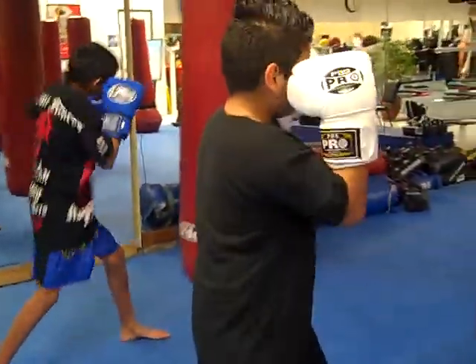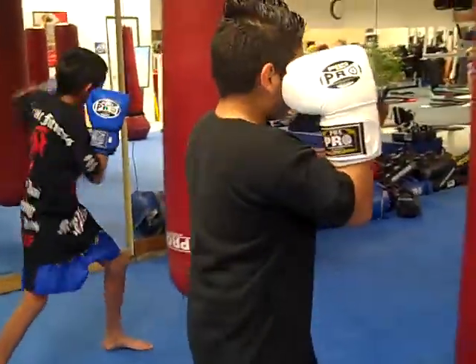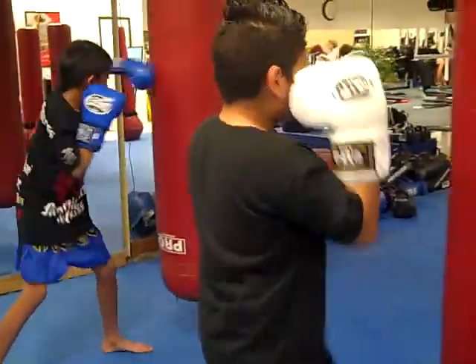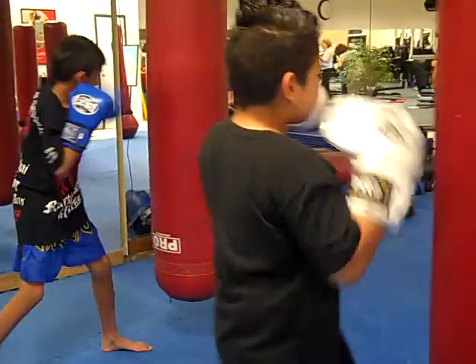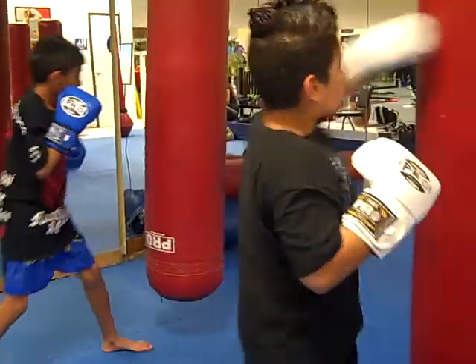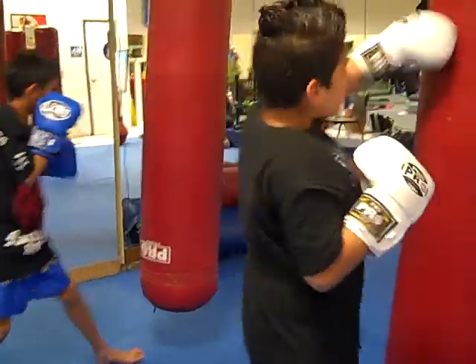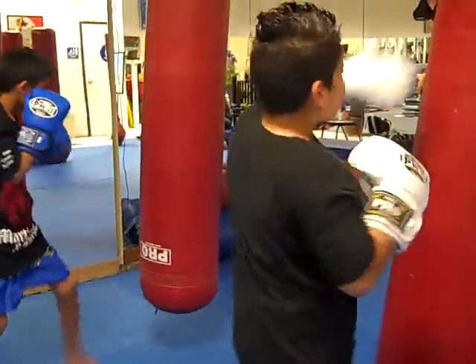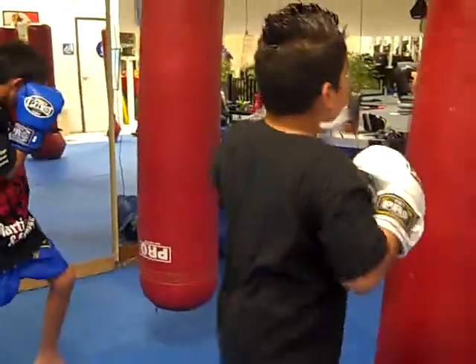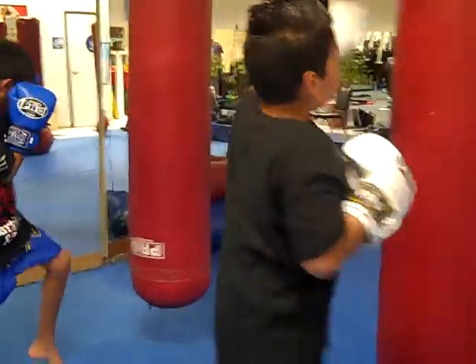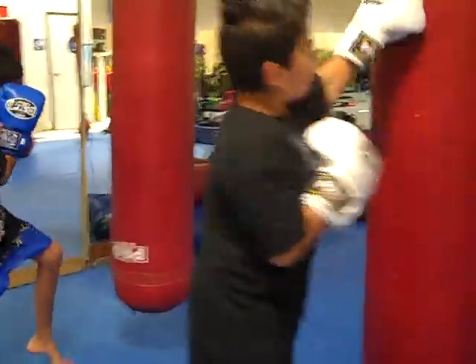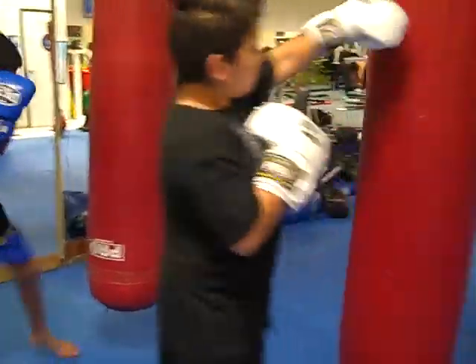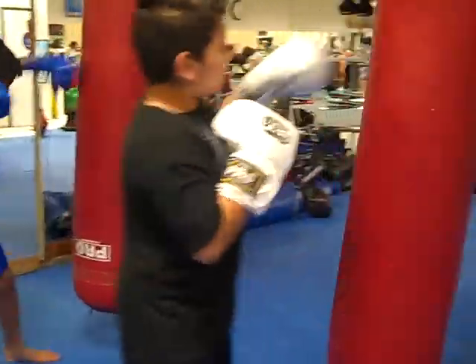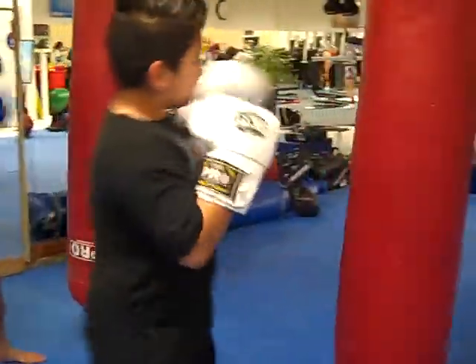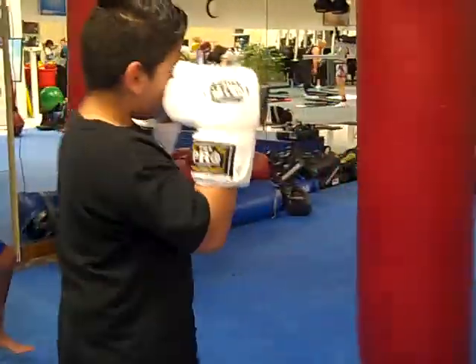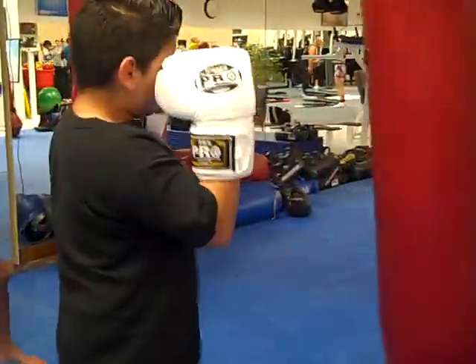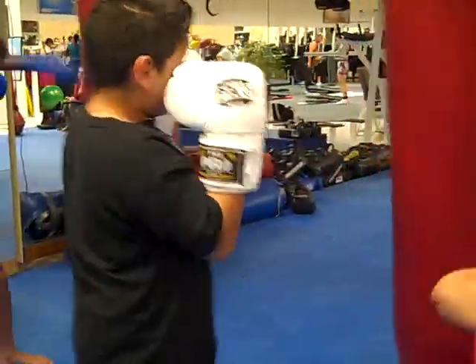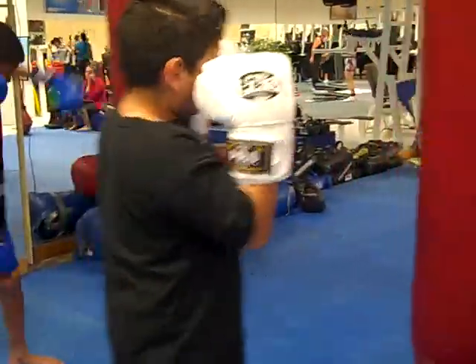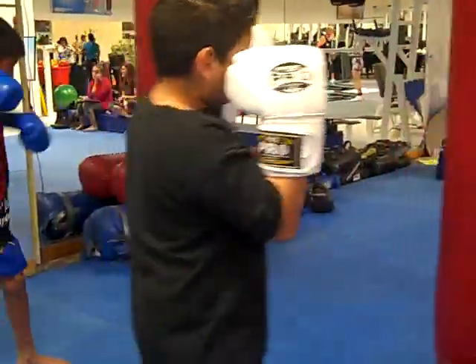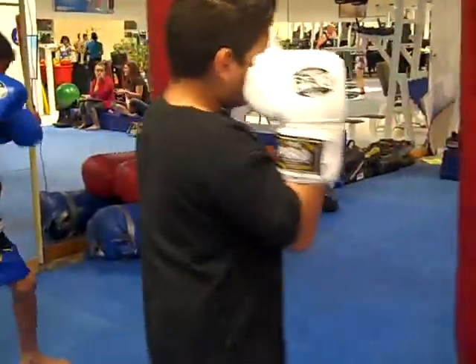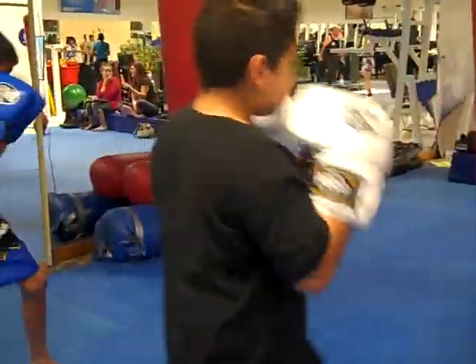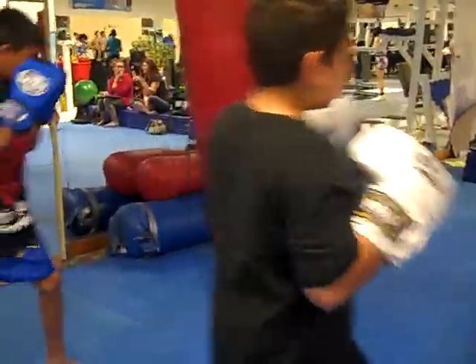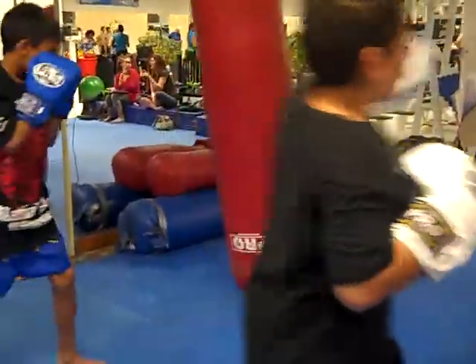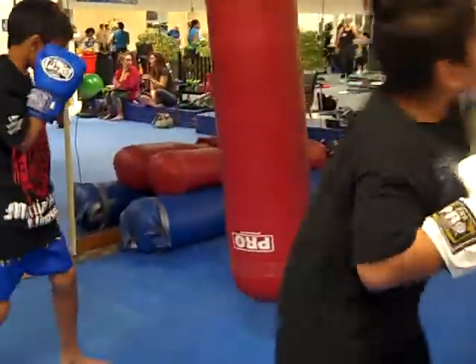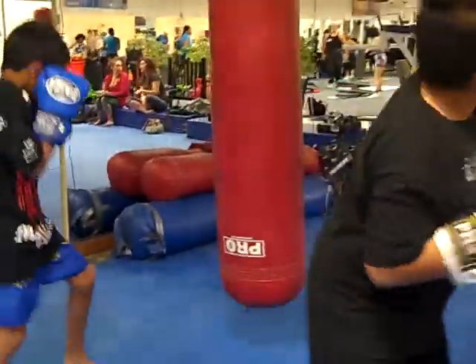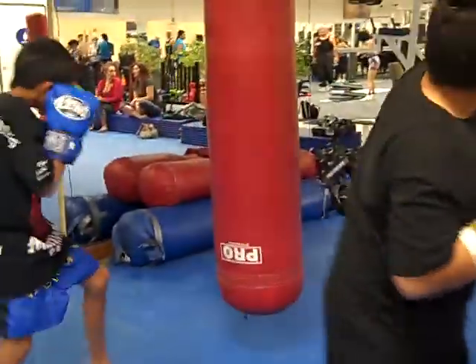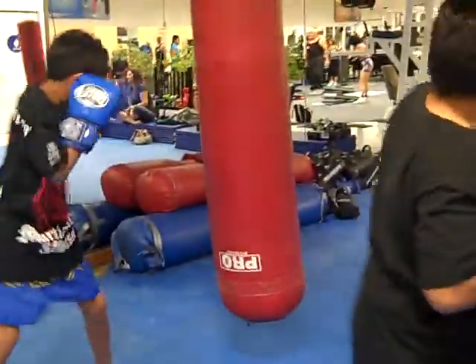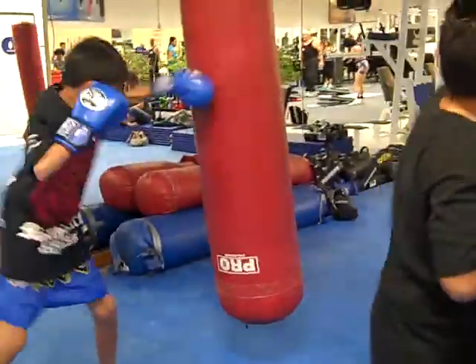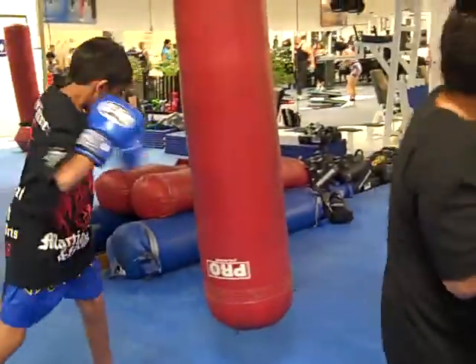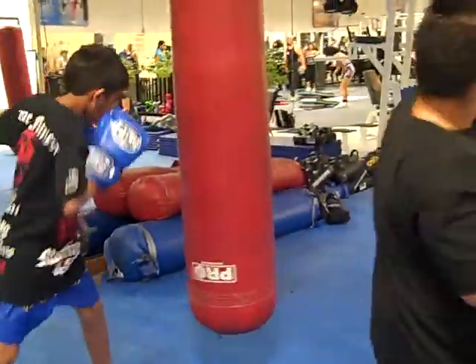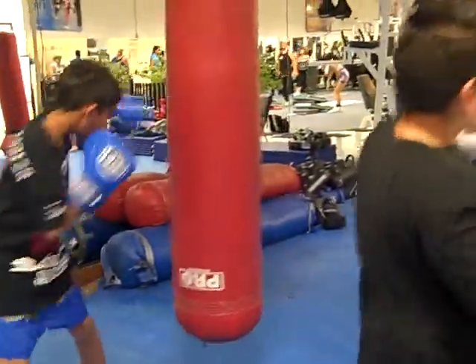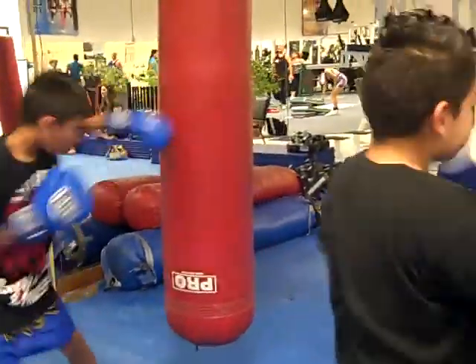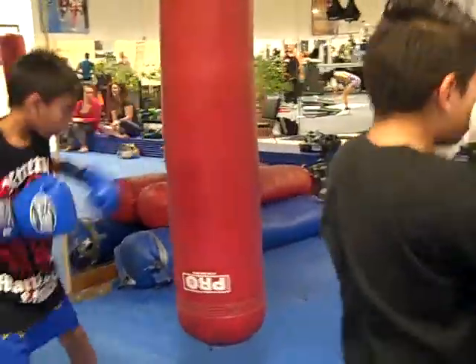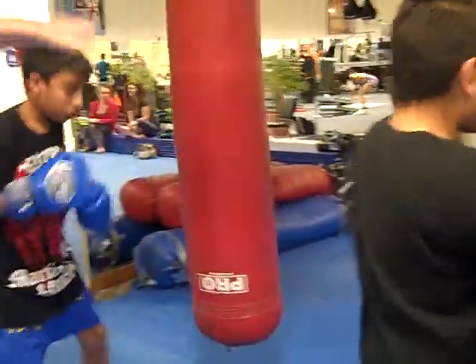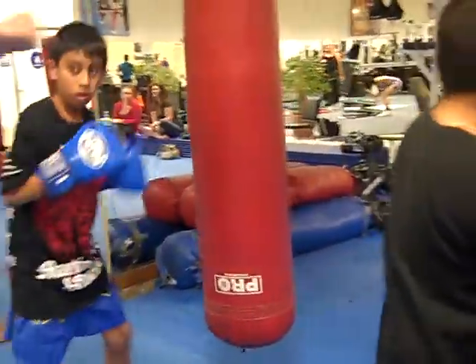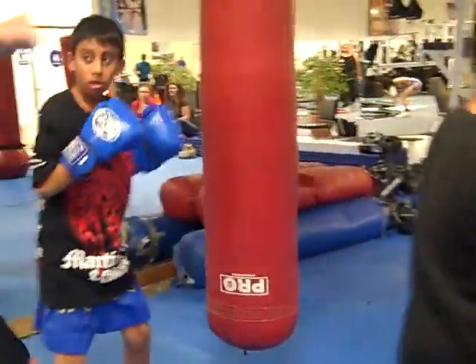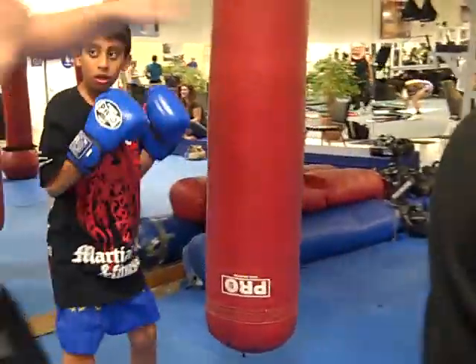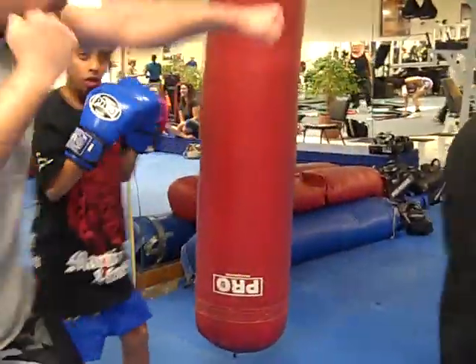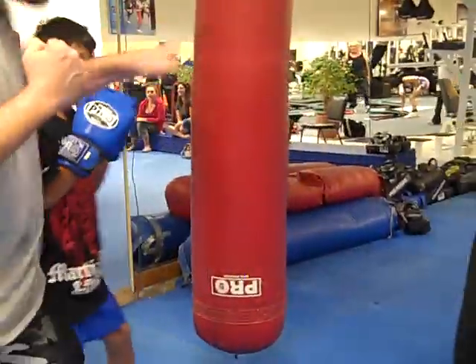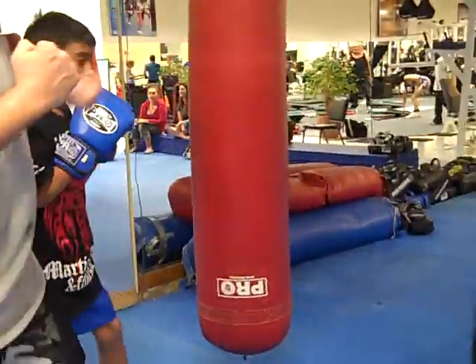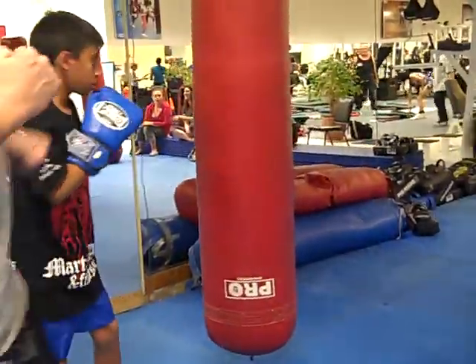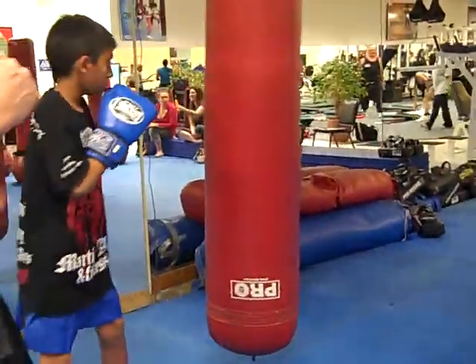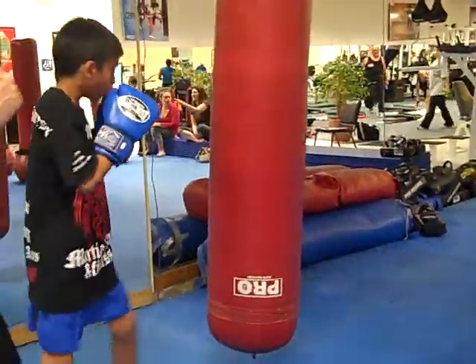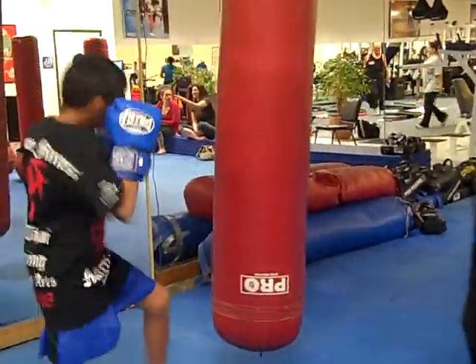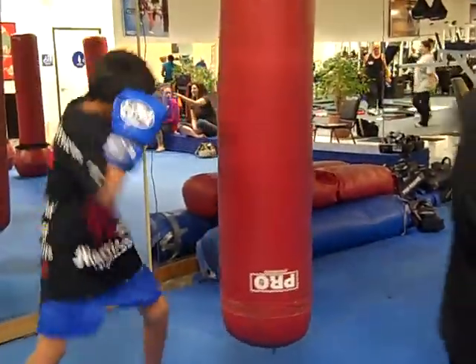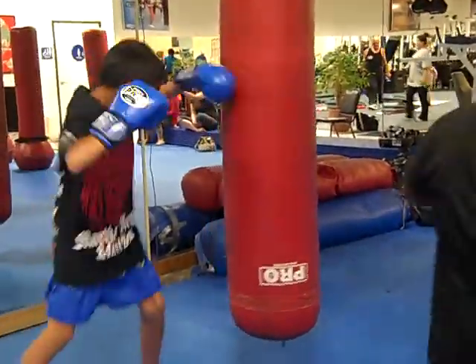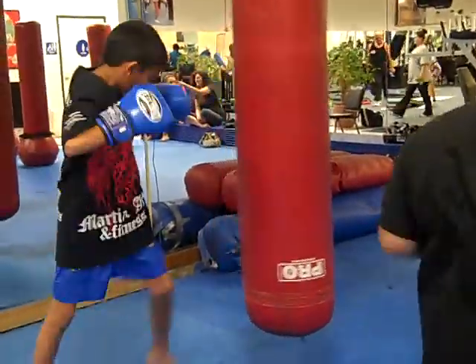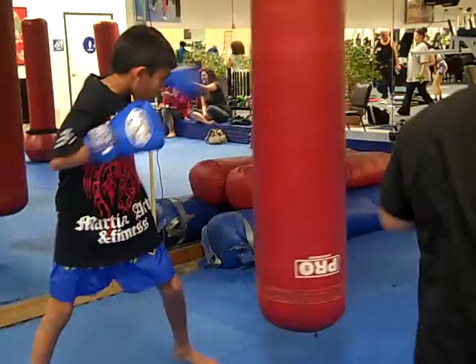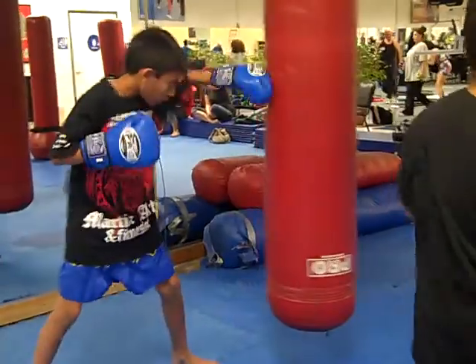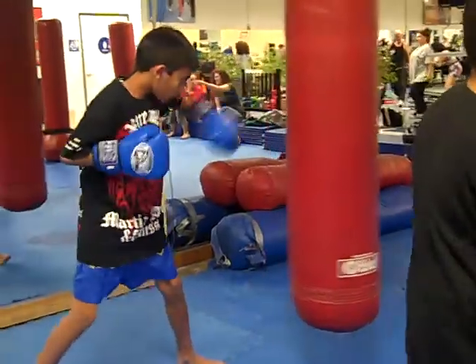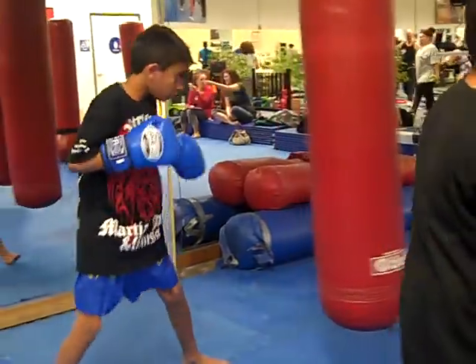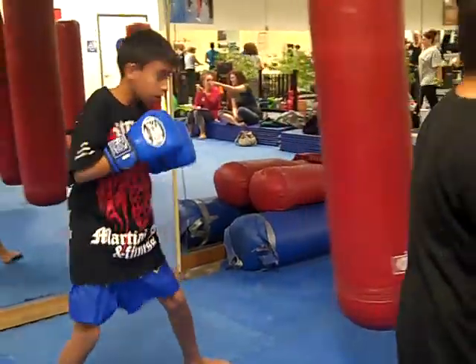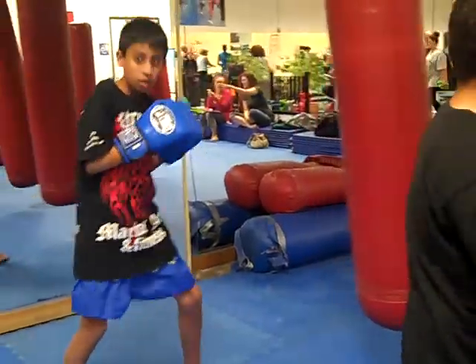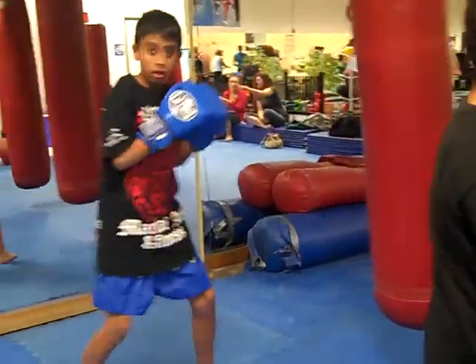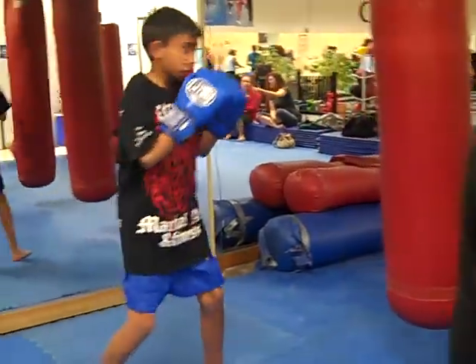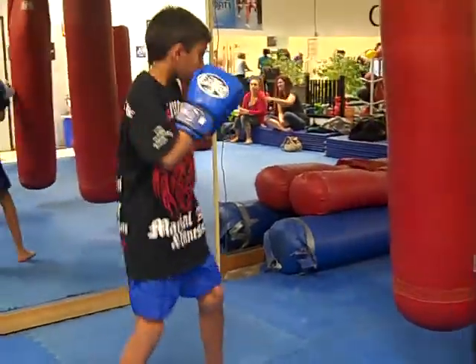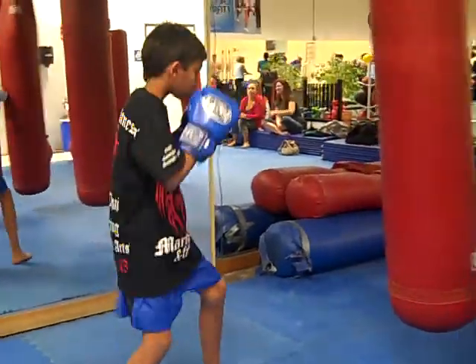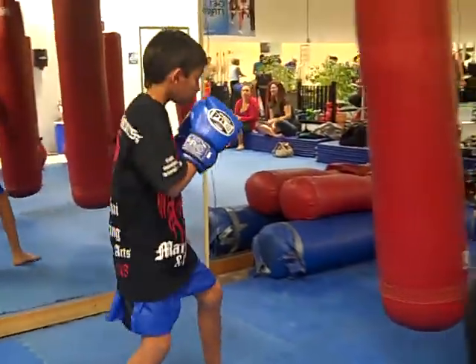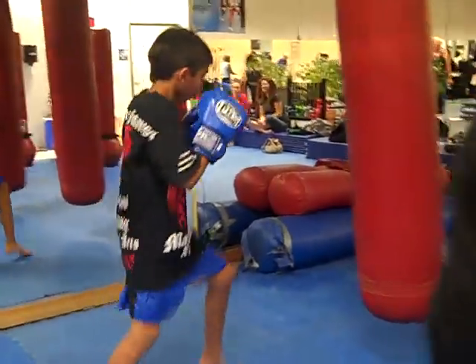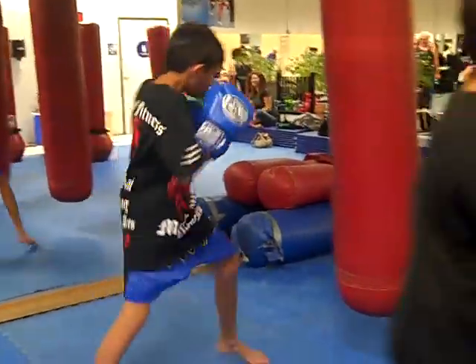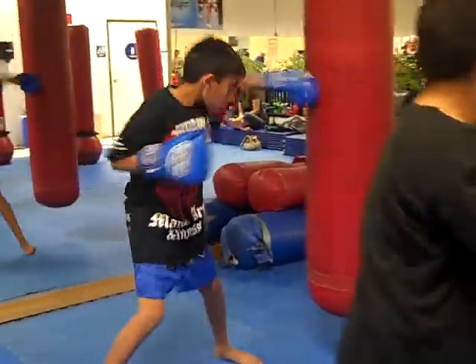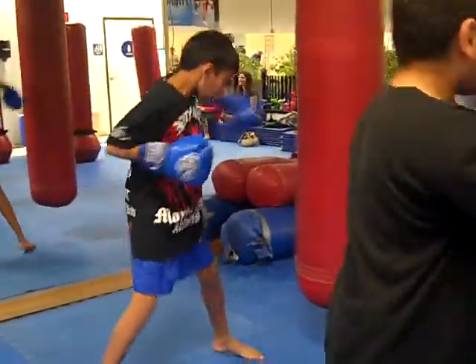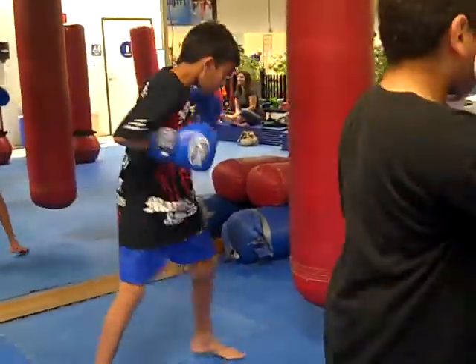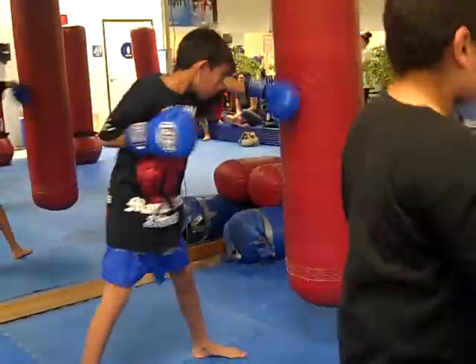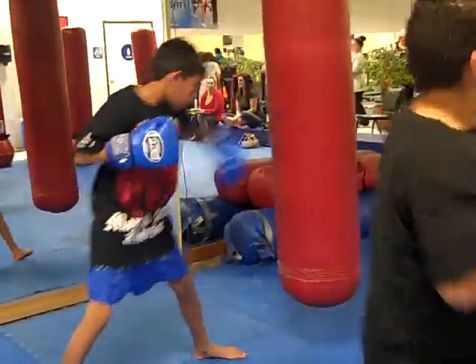Aim for the chin. Pop, pop. Use your body weight — land each one. Pop, pop. Straight in, like GSP did. Straight in.